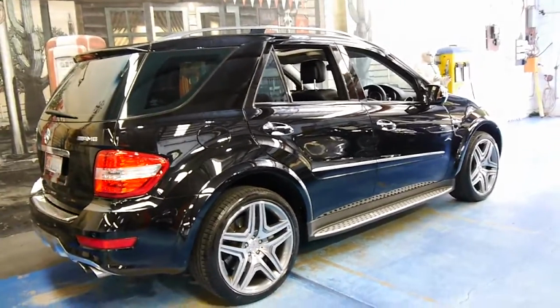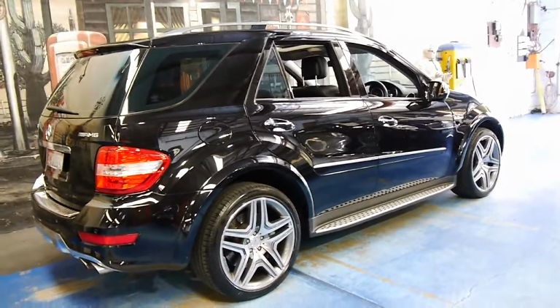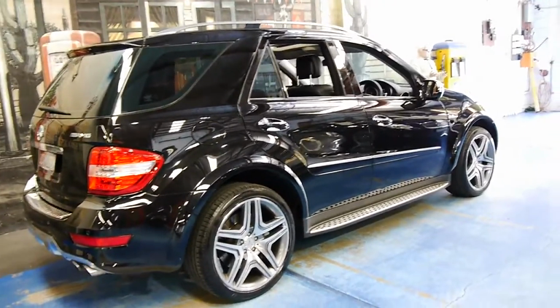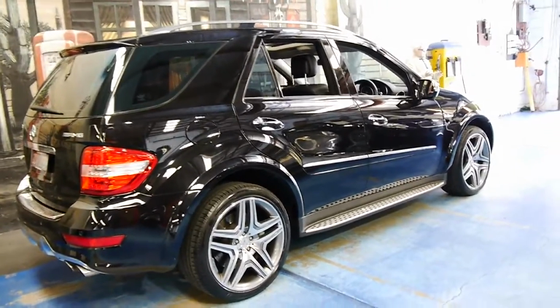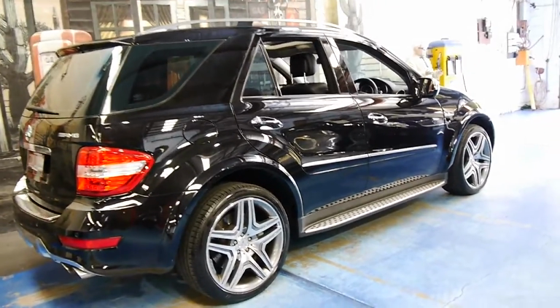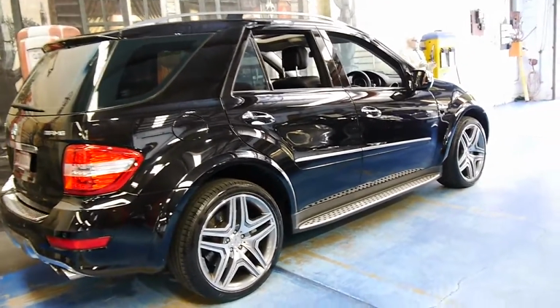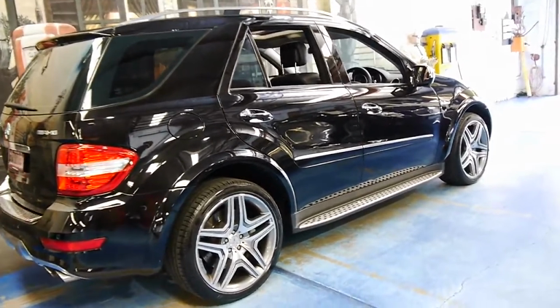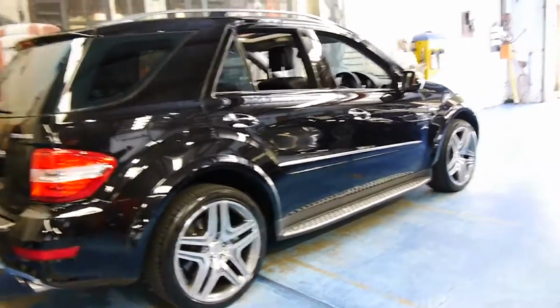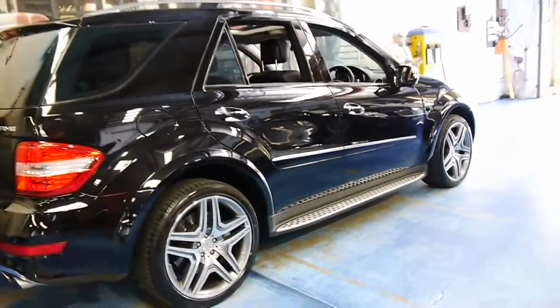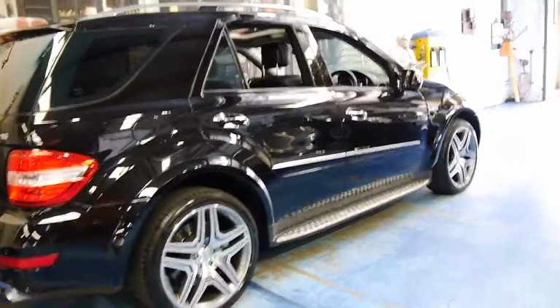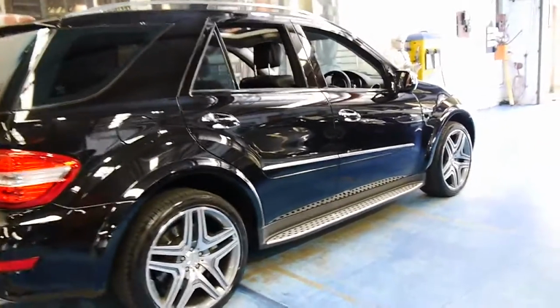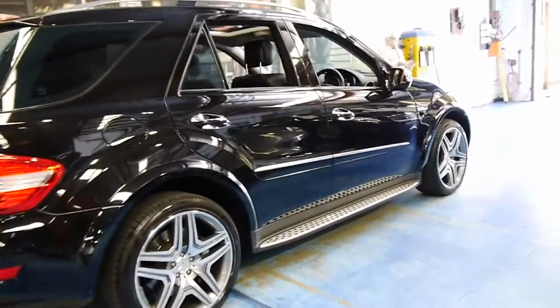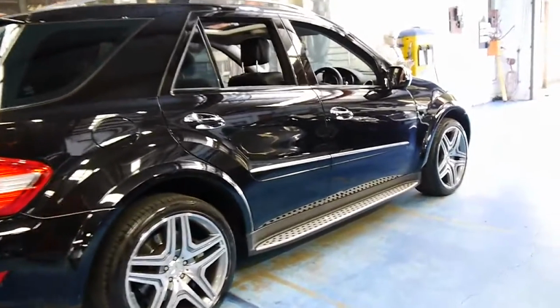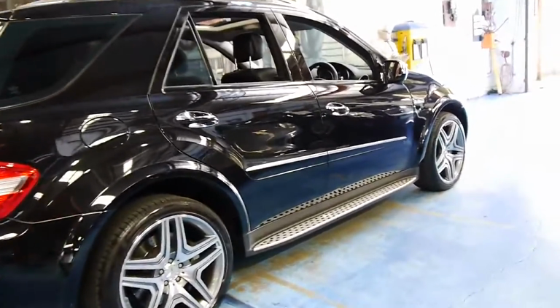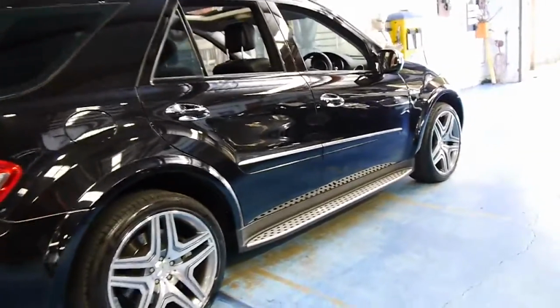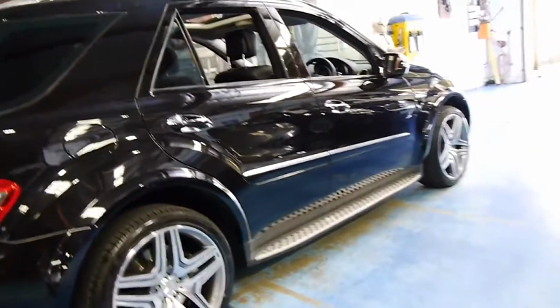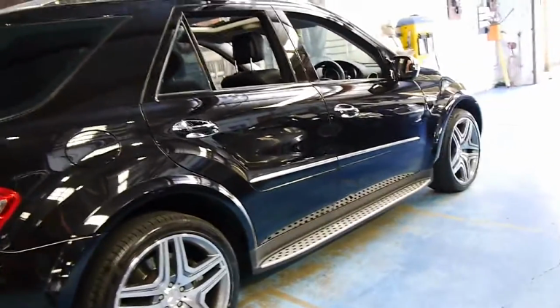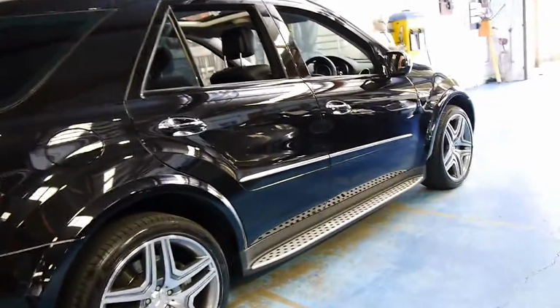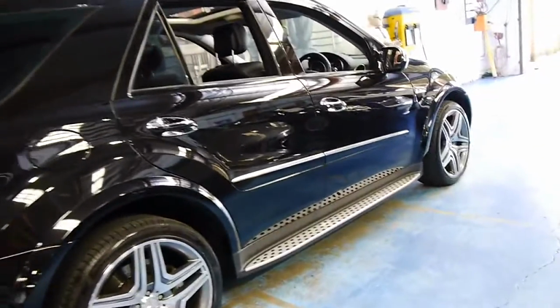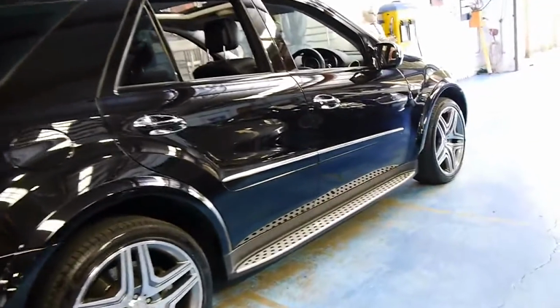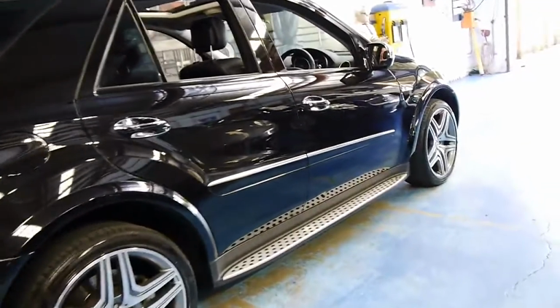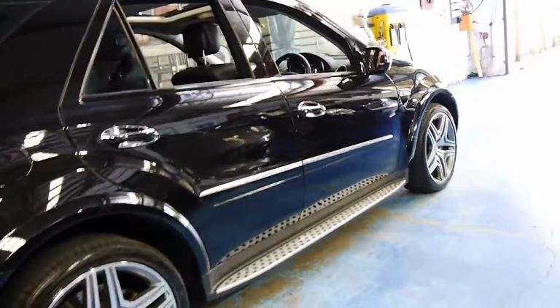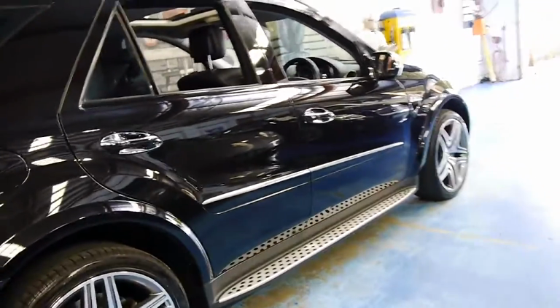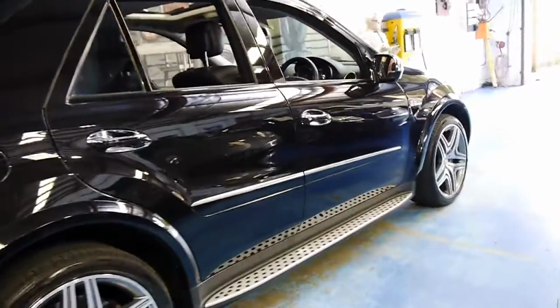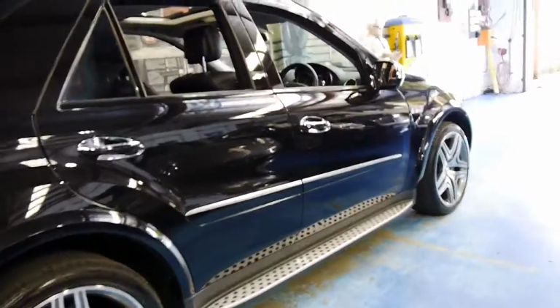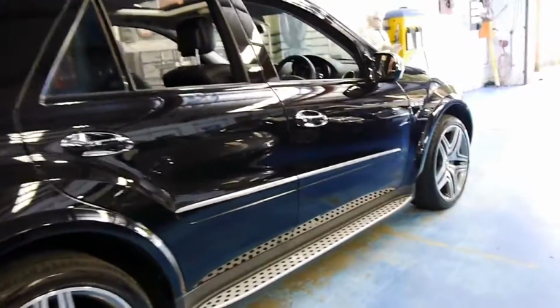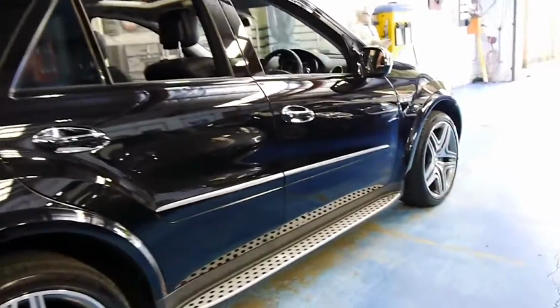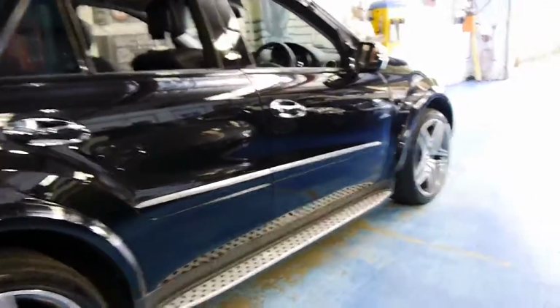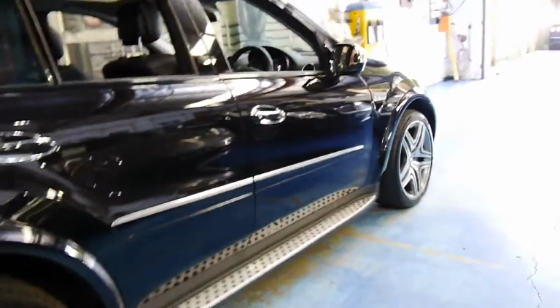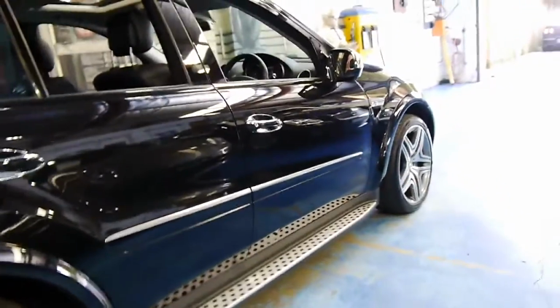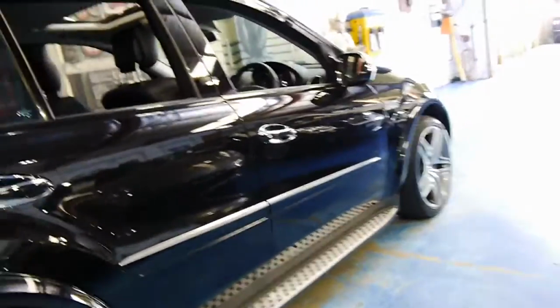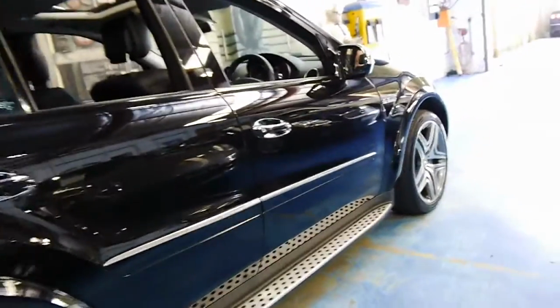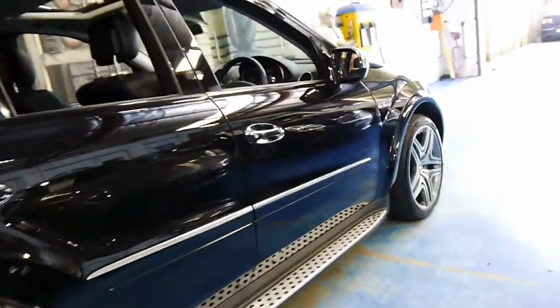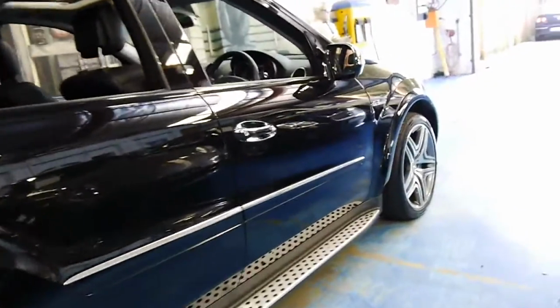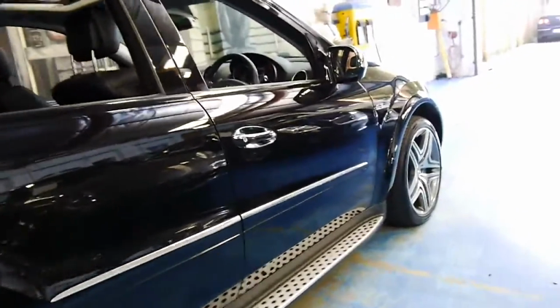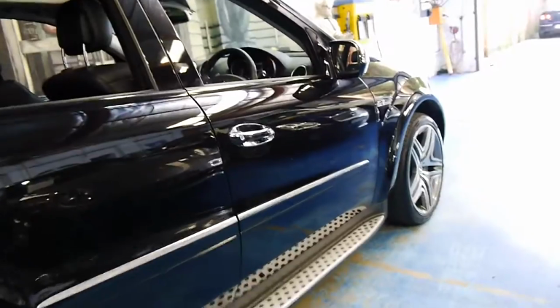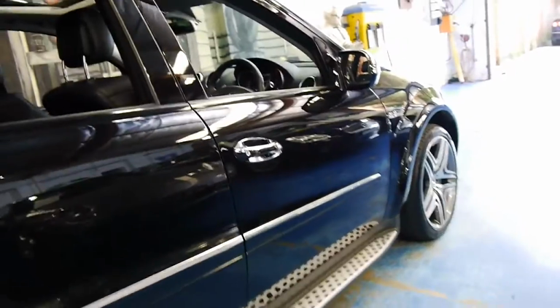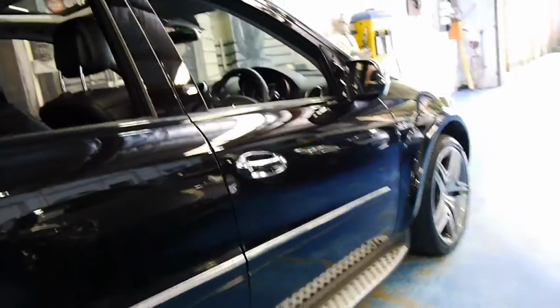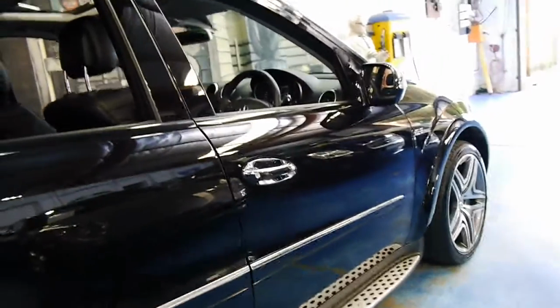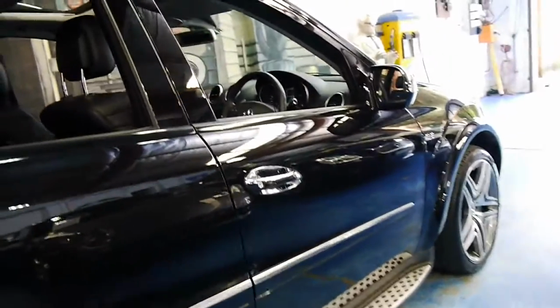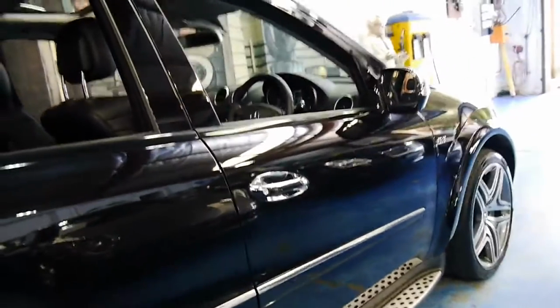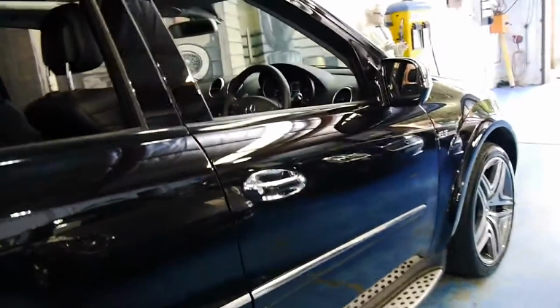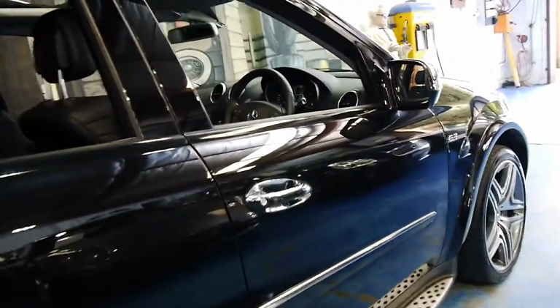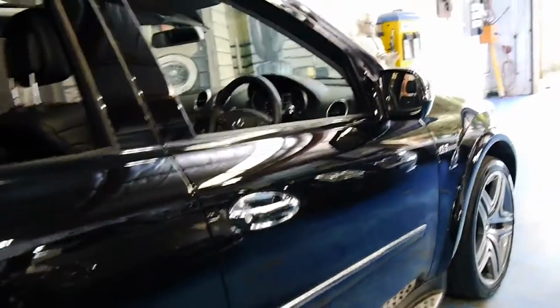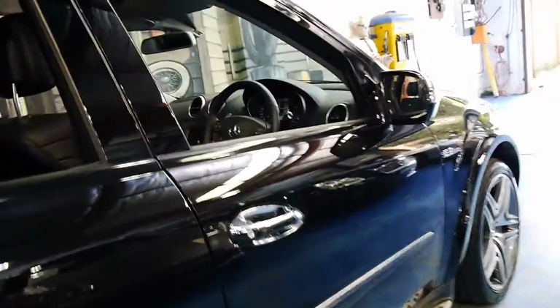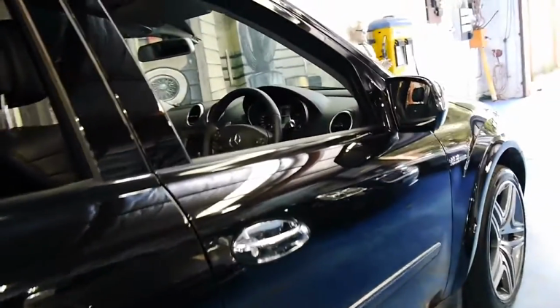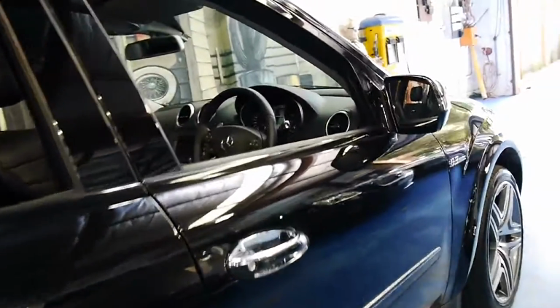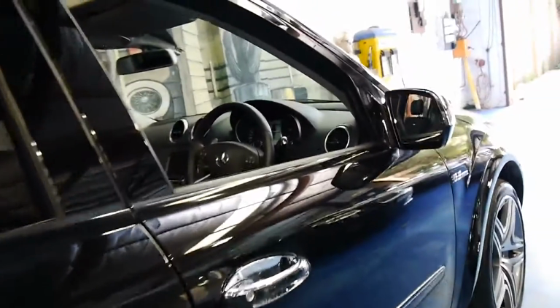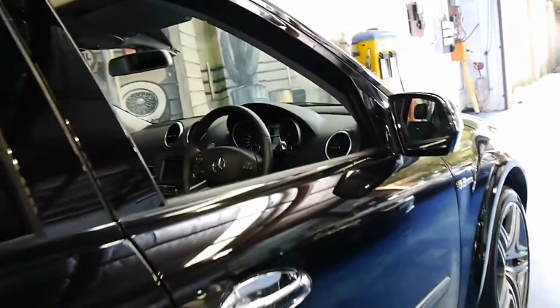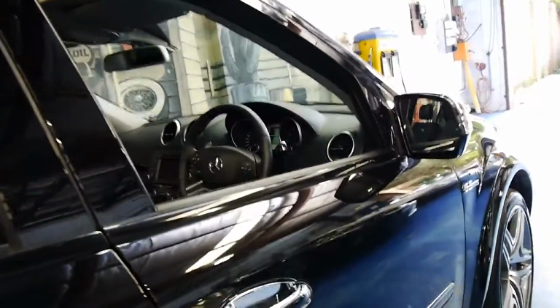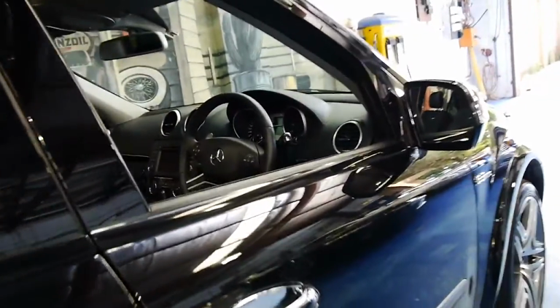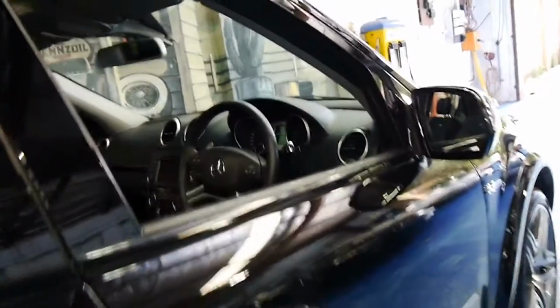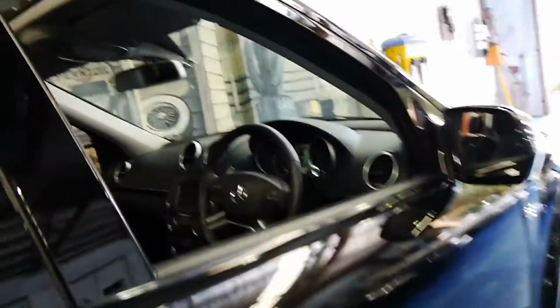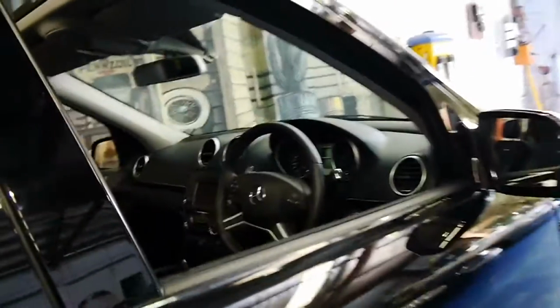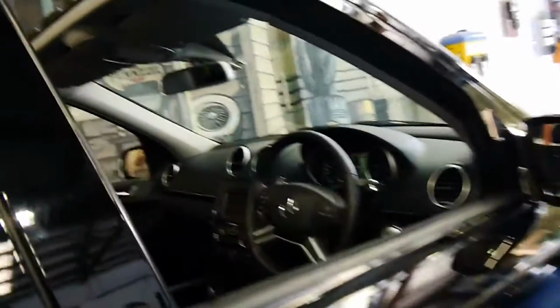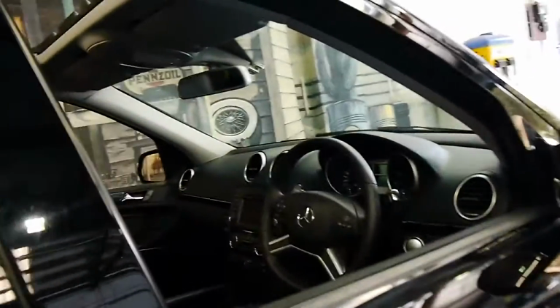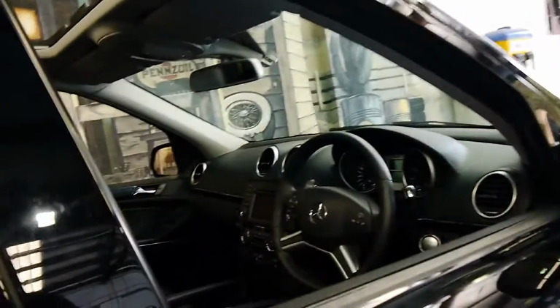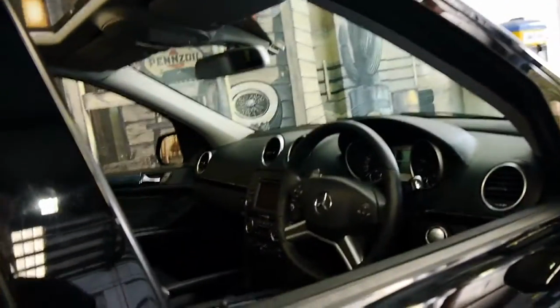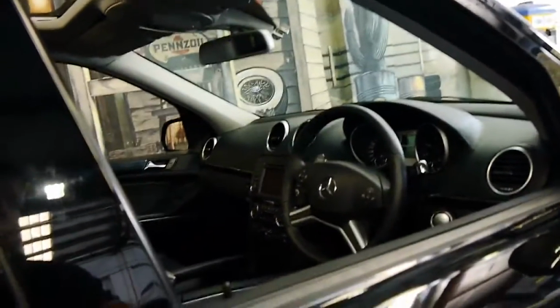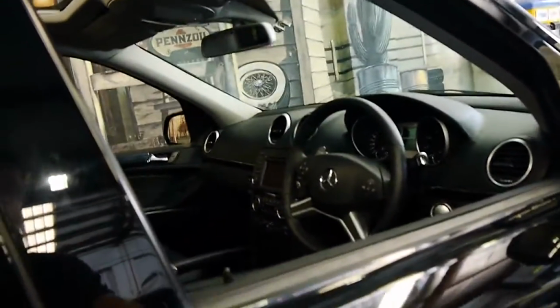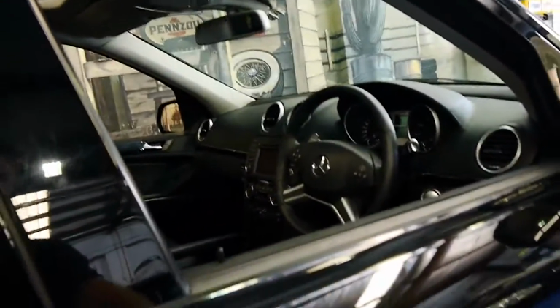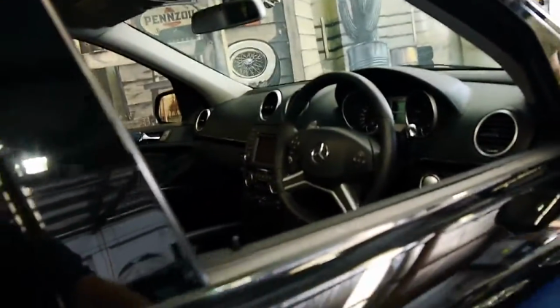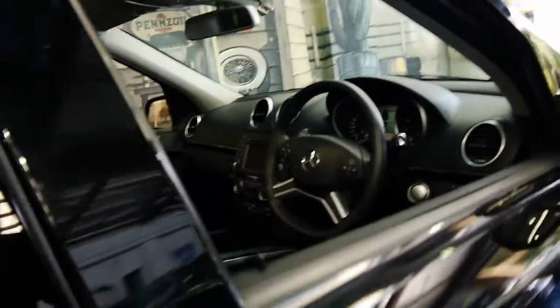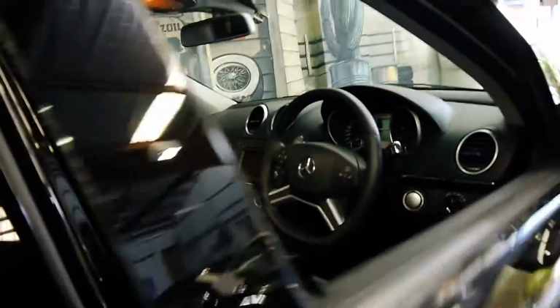It's got the factory AMG wheels. It's got nice big brakes. The car is in particularly good condition.